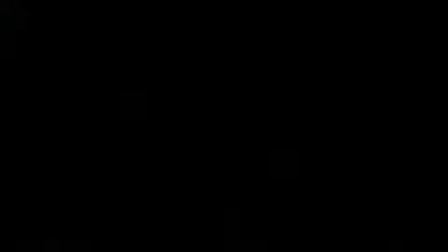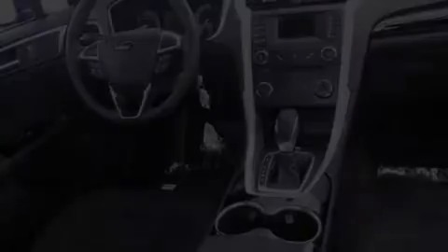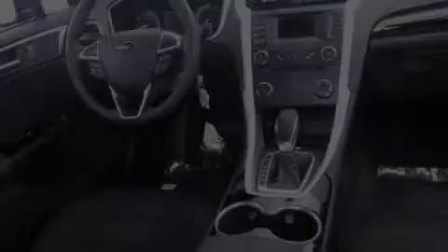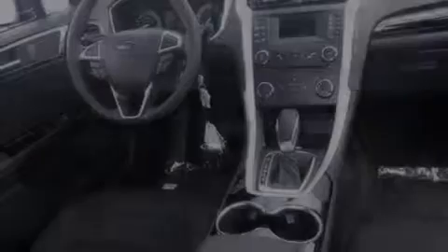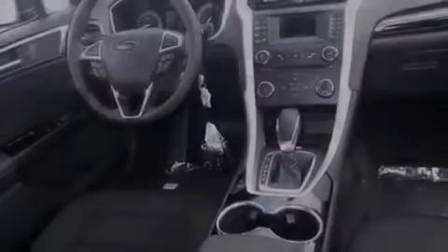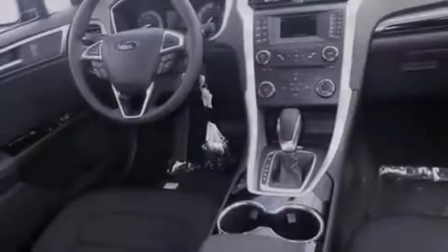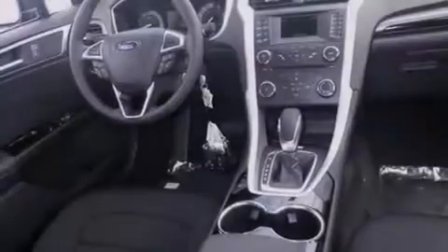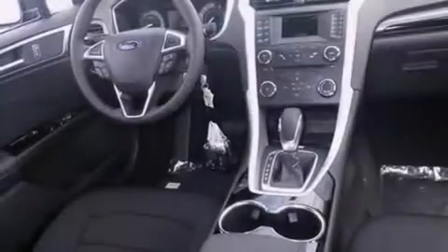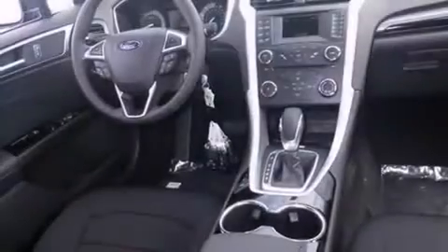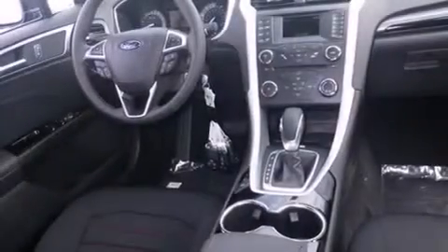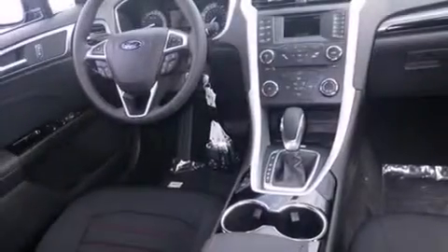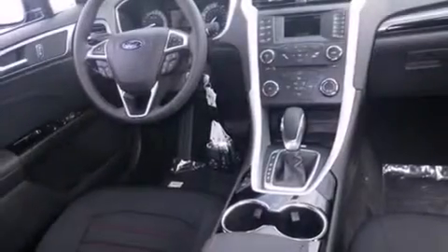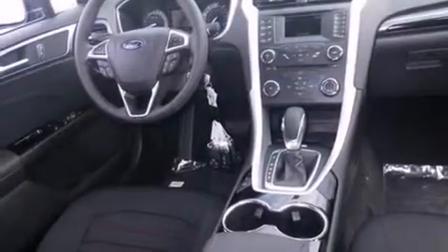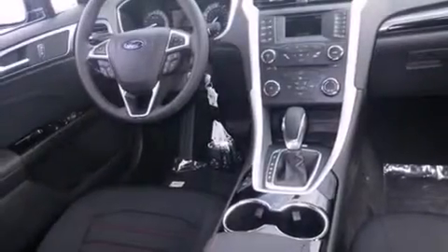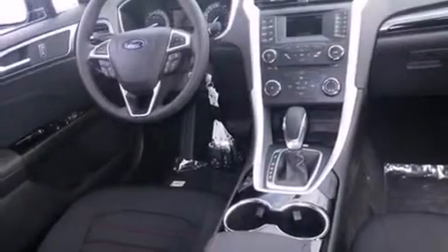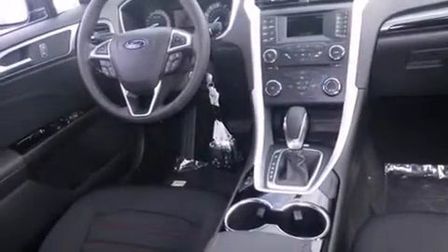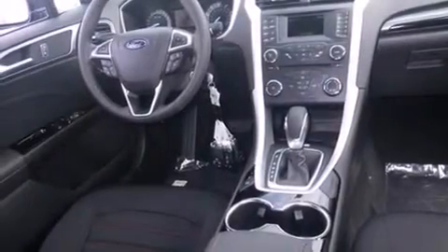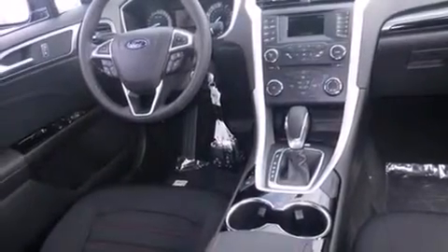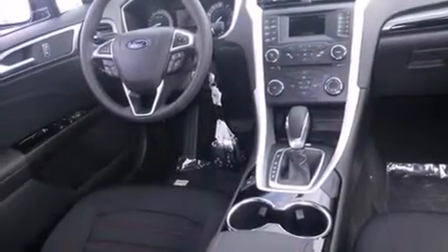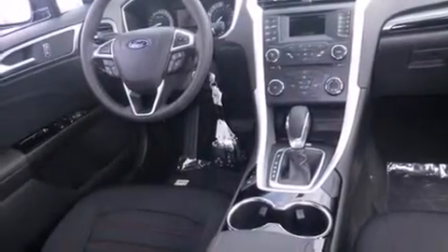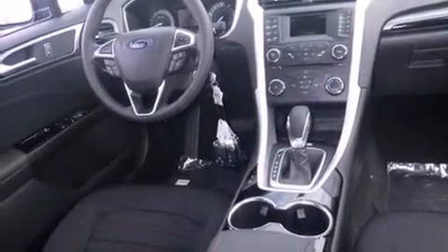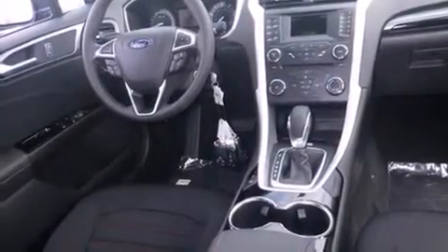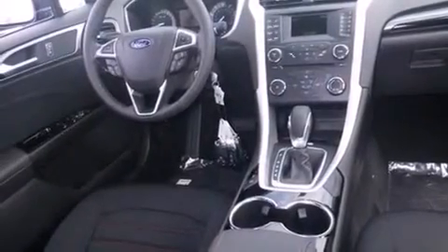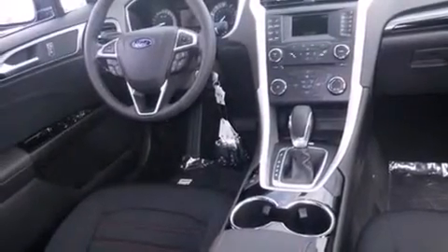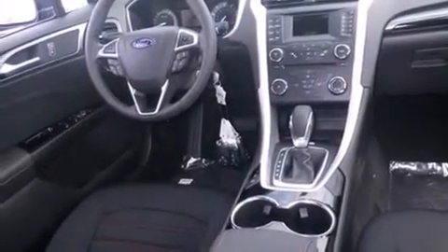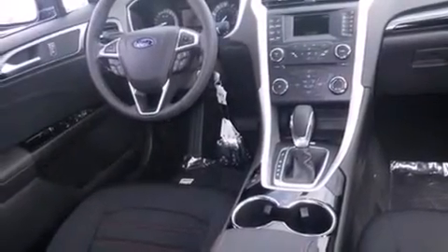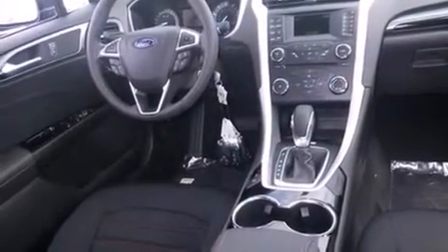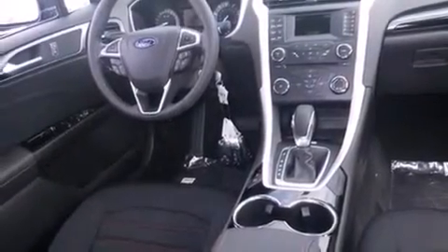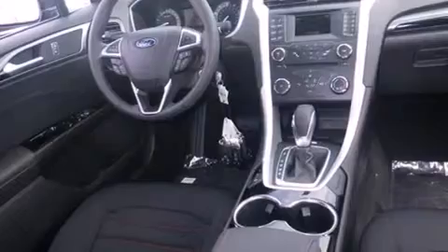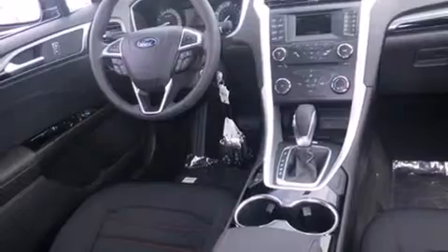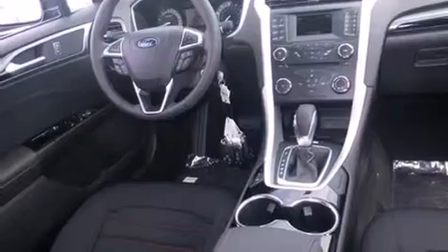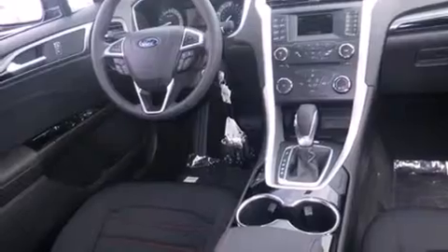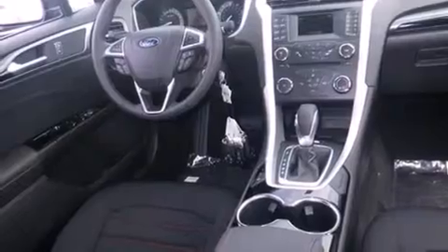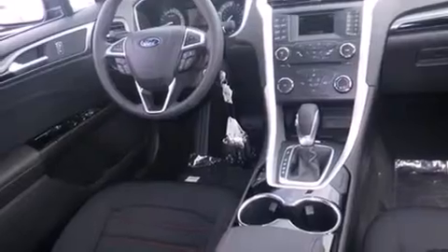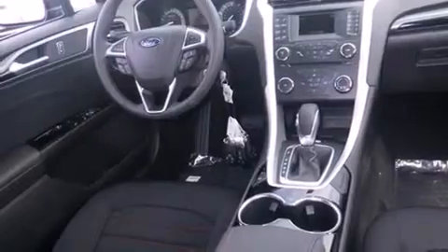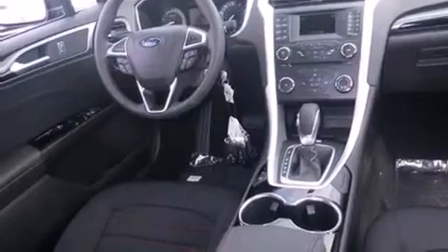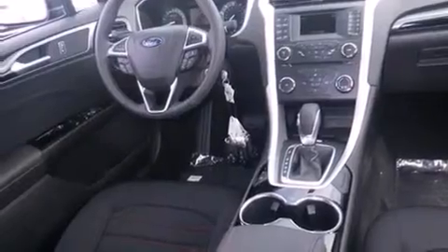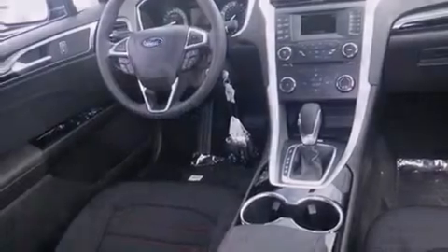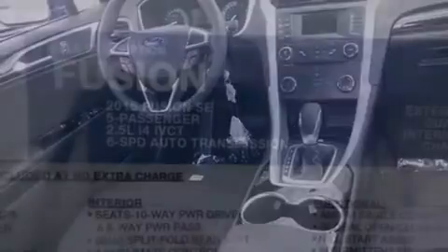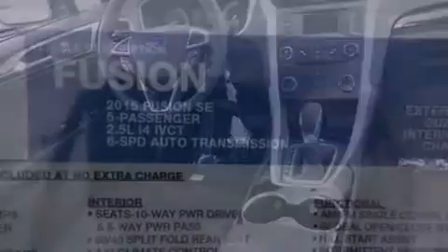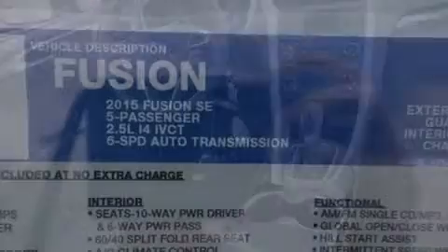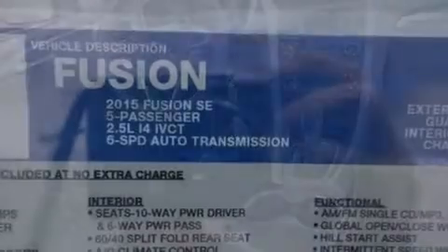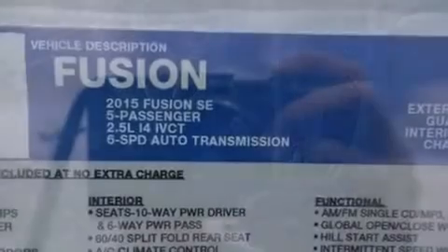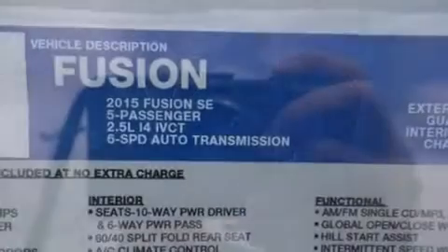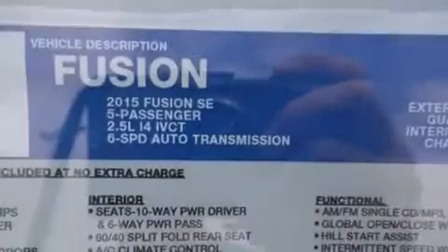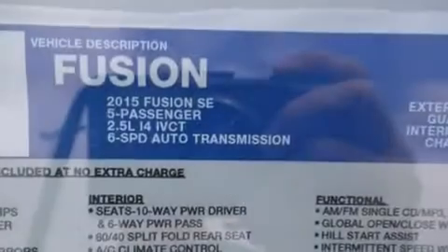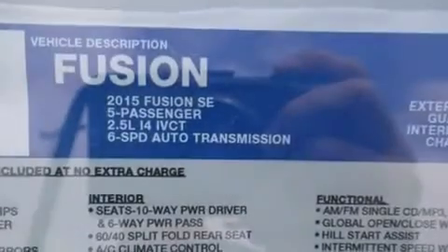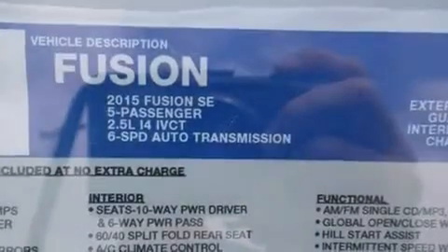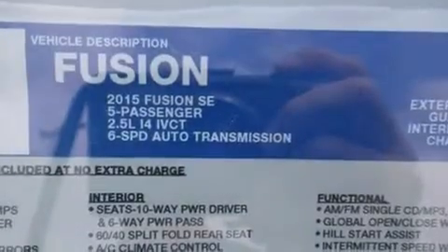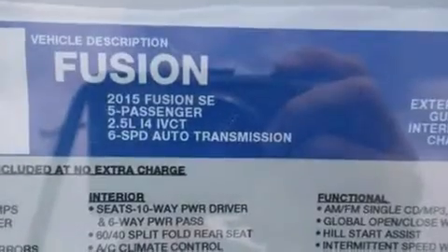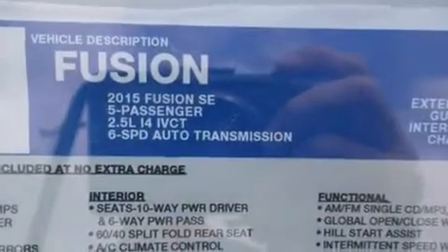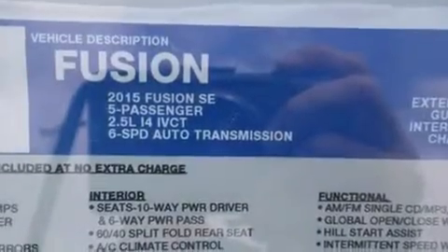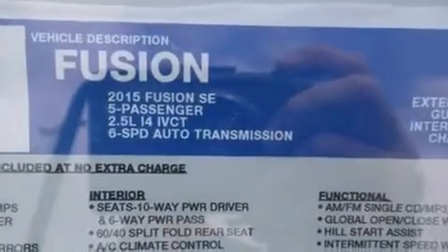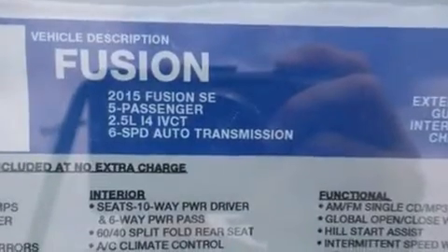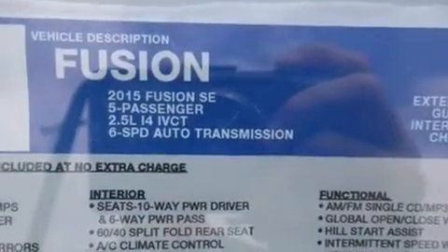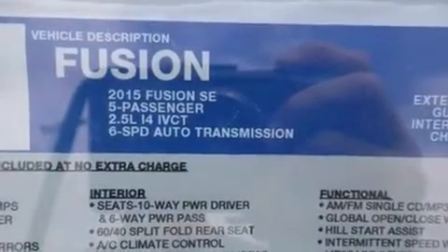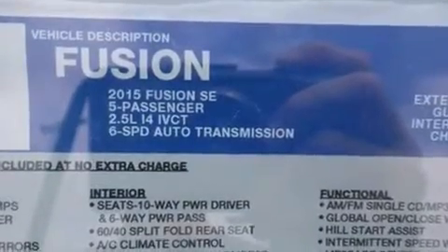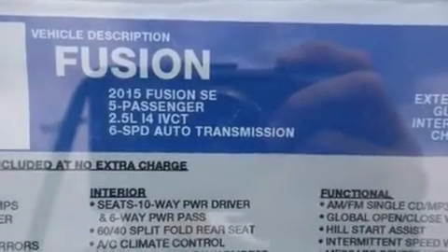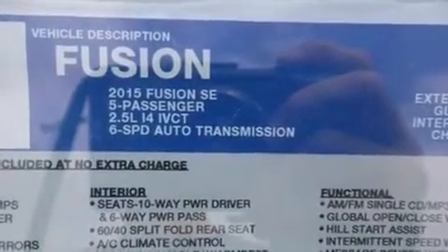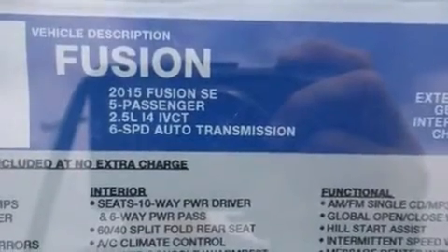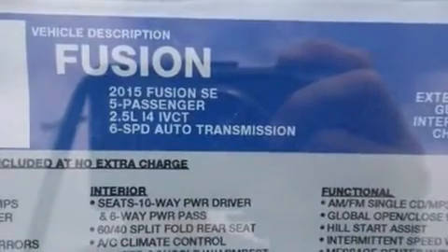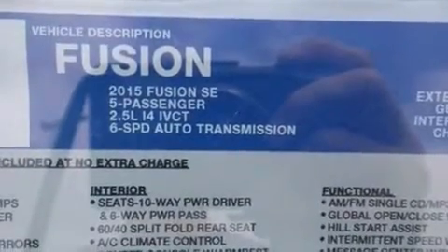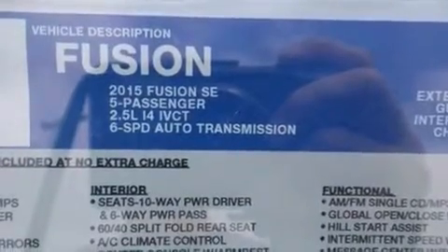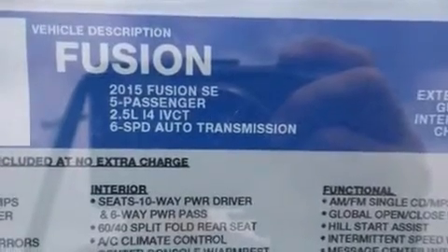Air conditioning, full power accessories, a rear window defroster, dusk sensing headlights, speed sensitive wipers, and a limited slip differential.